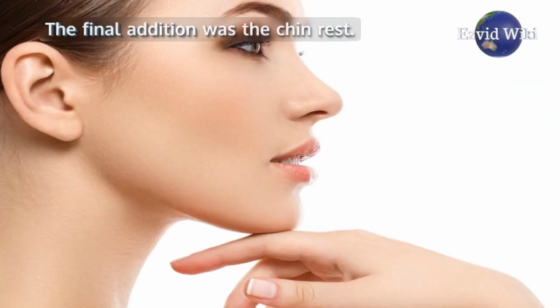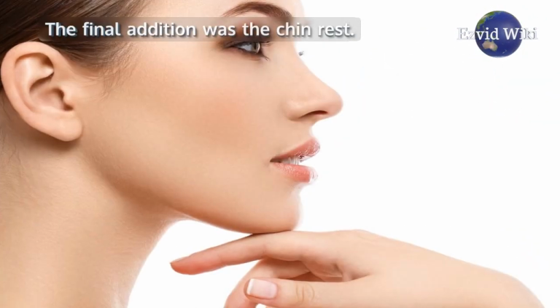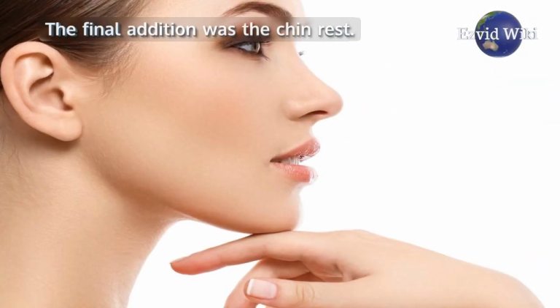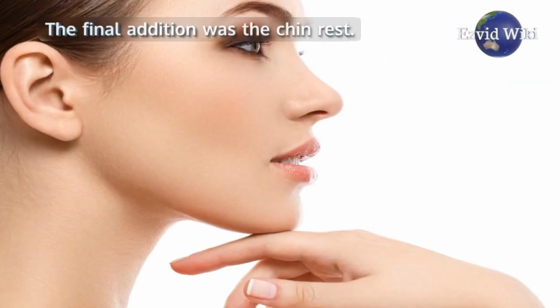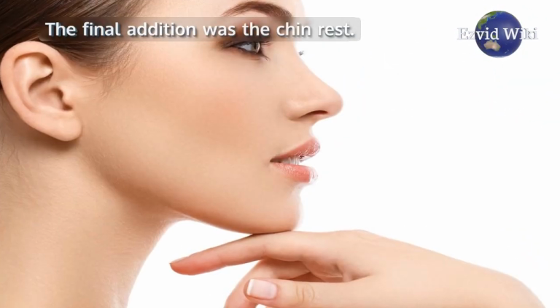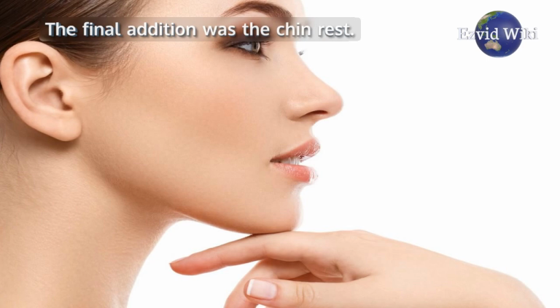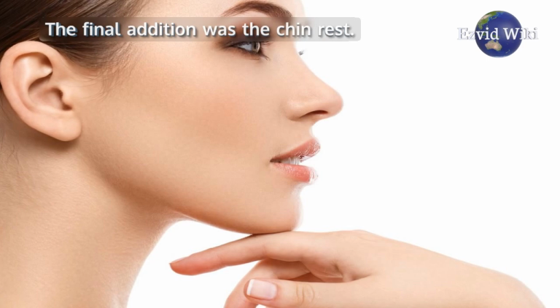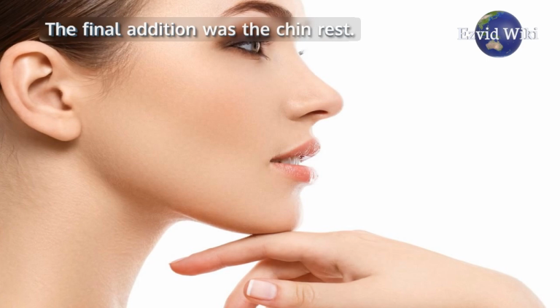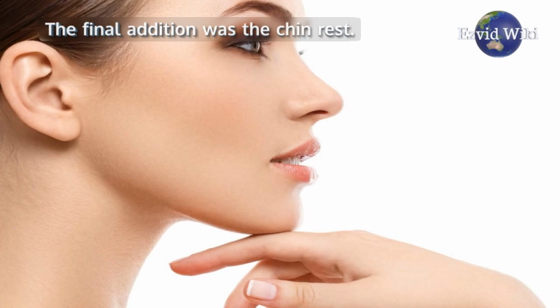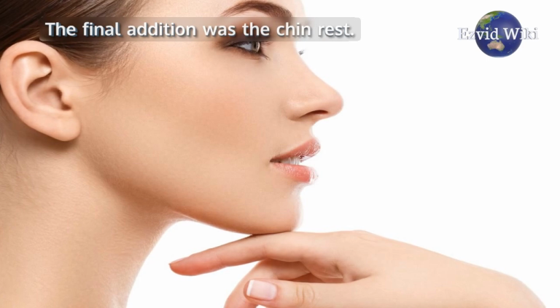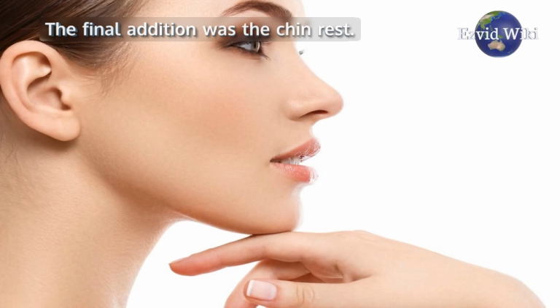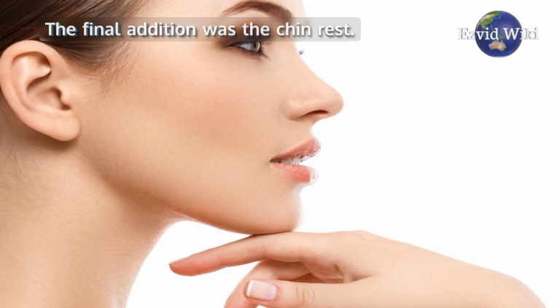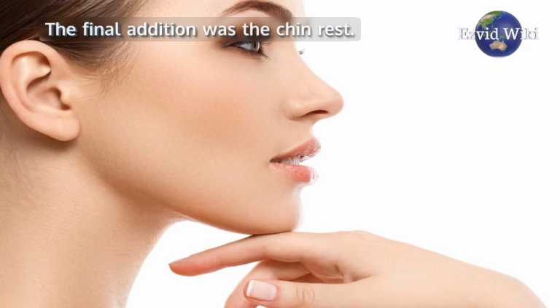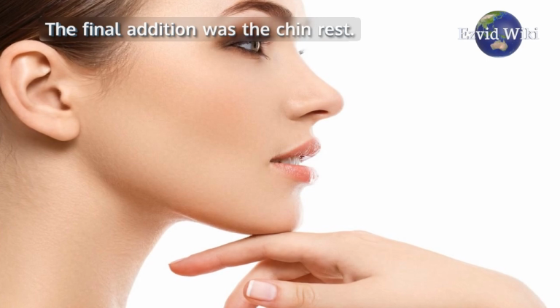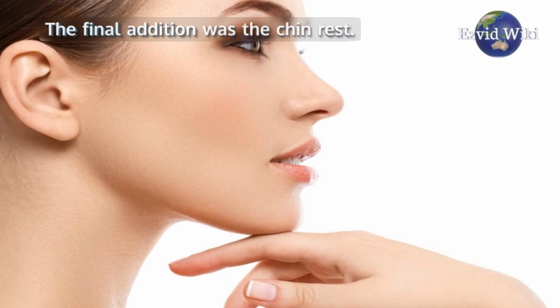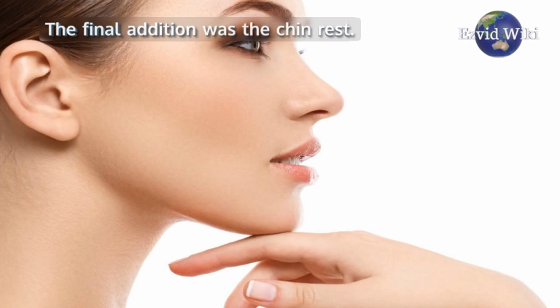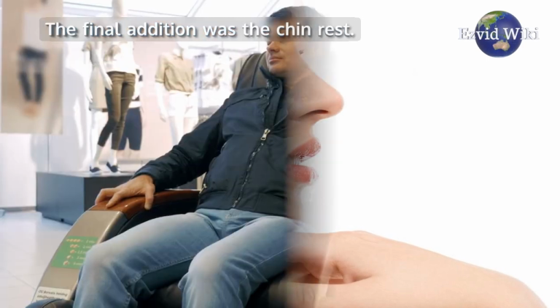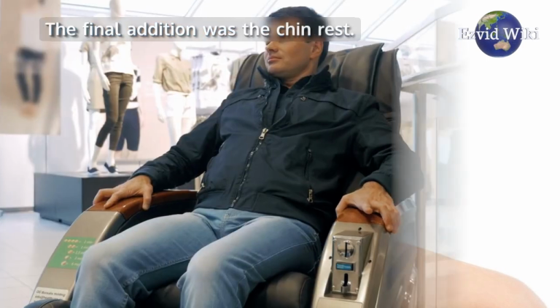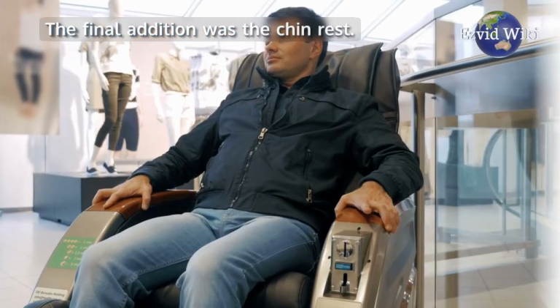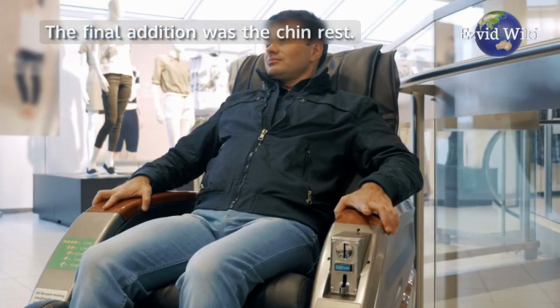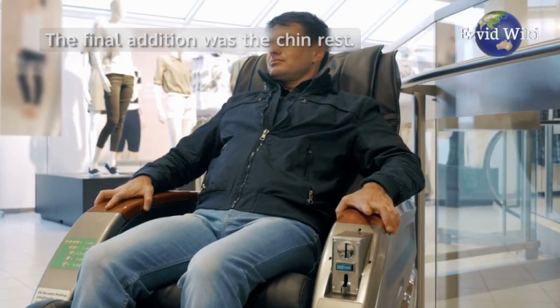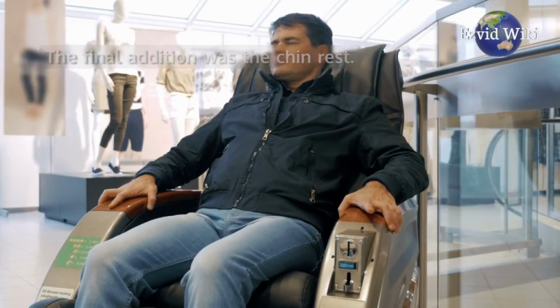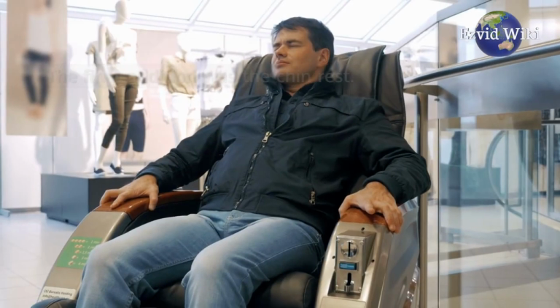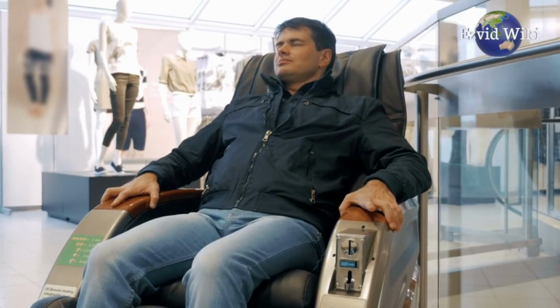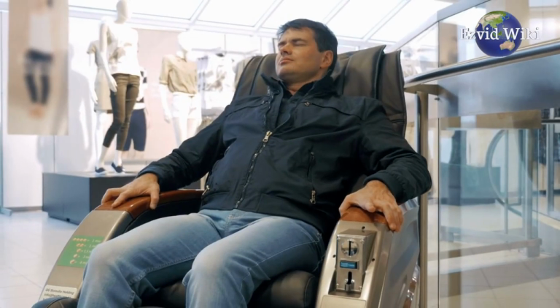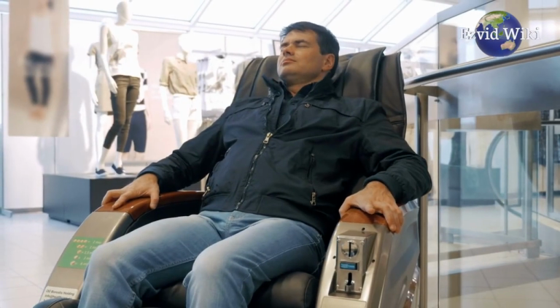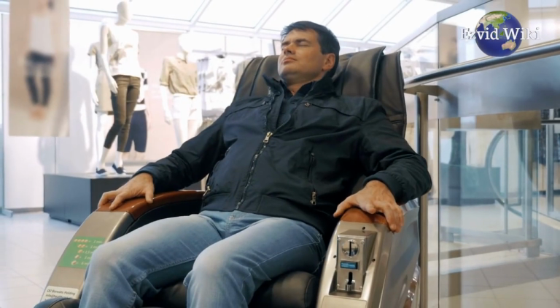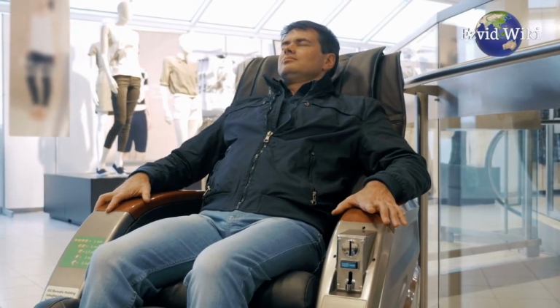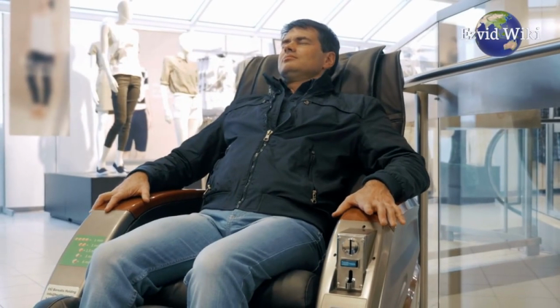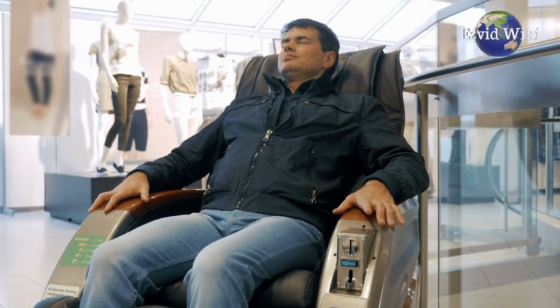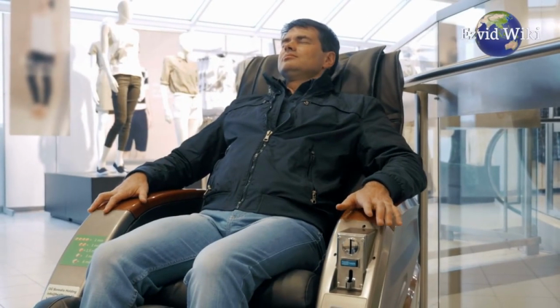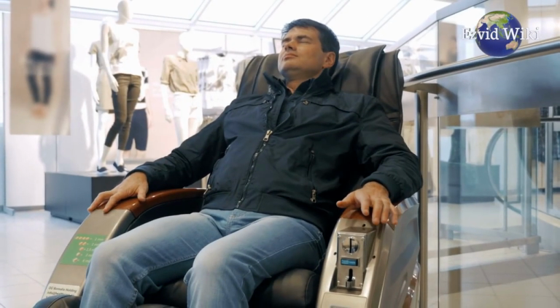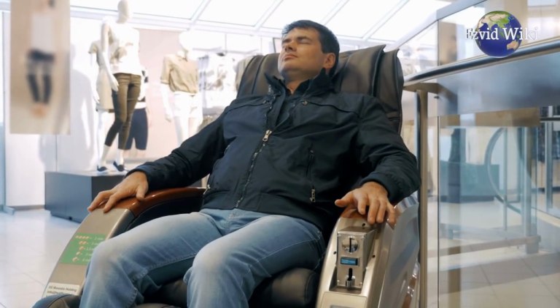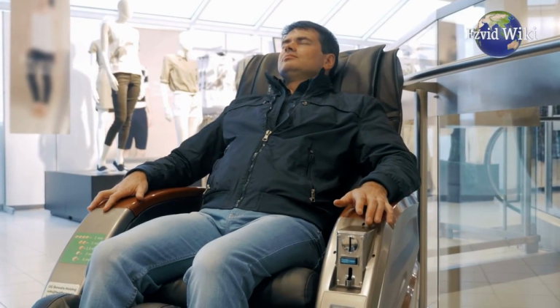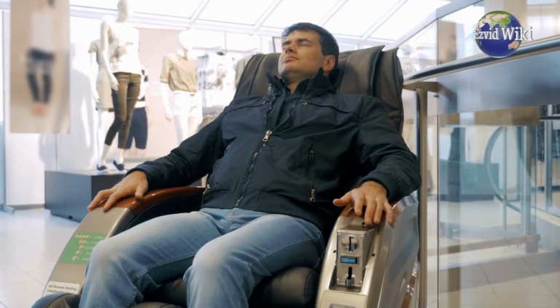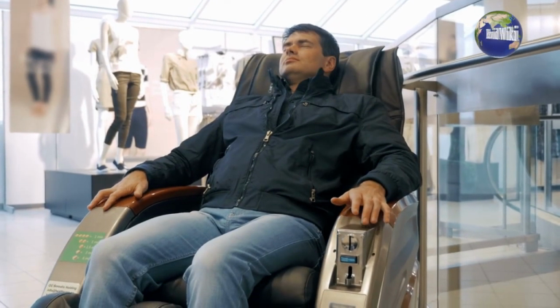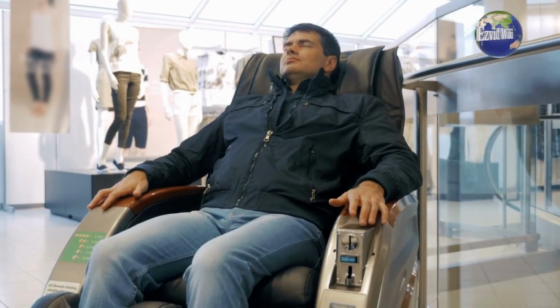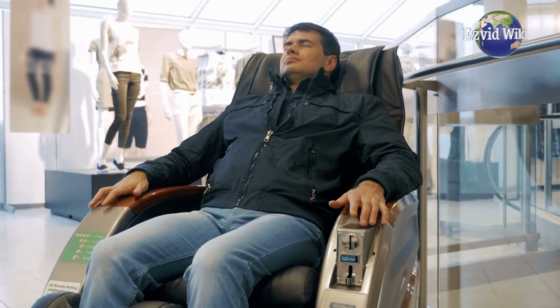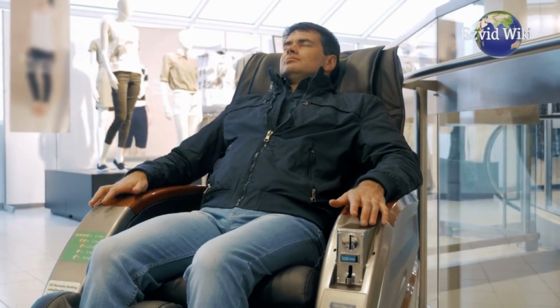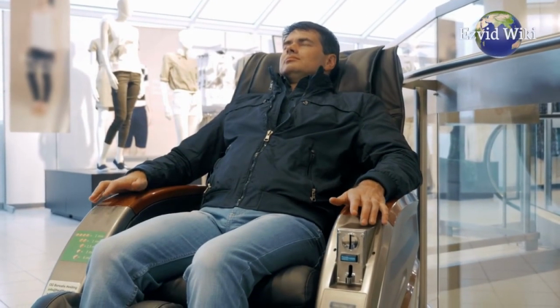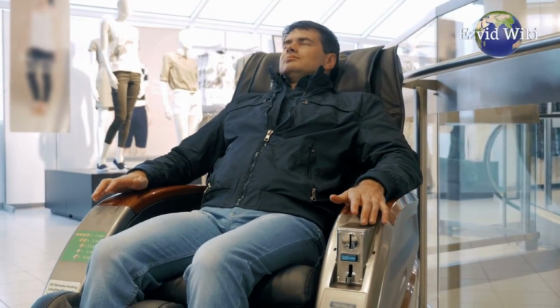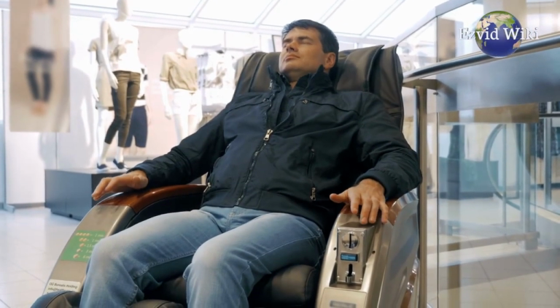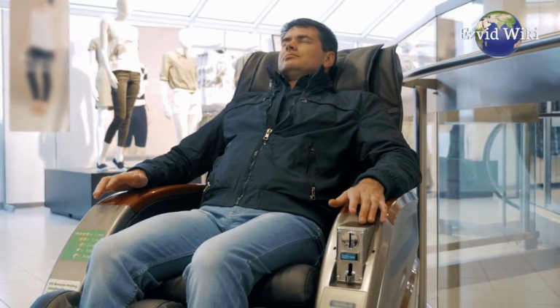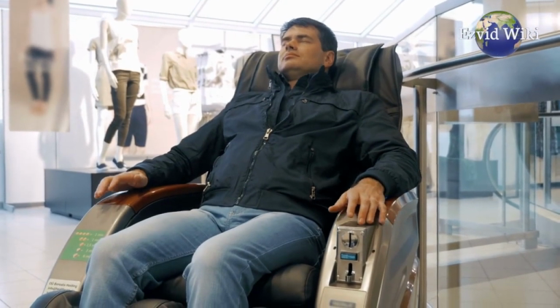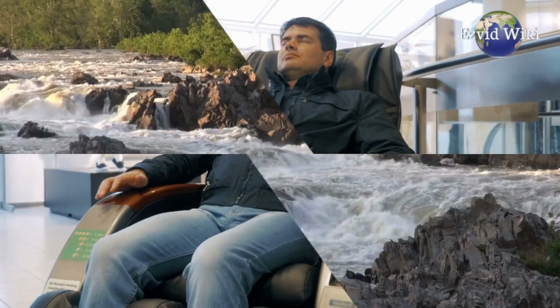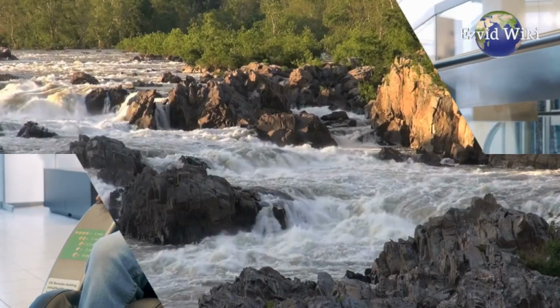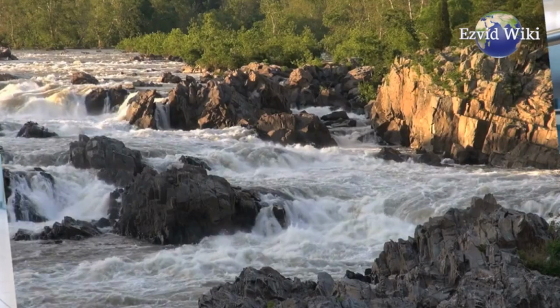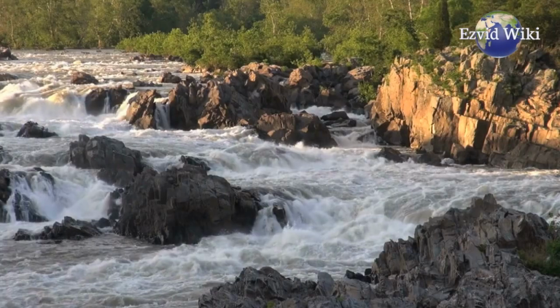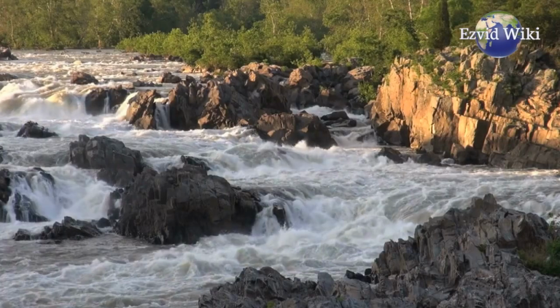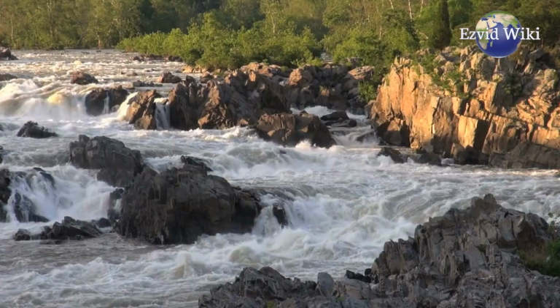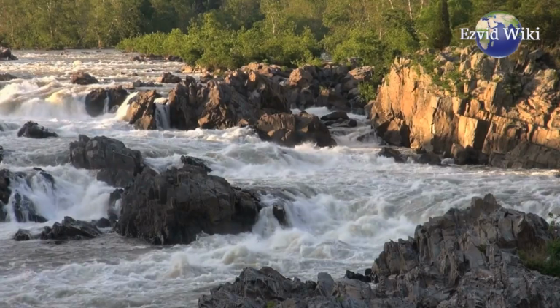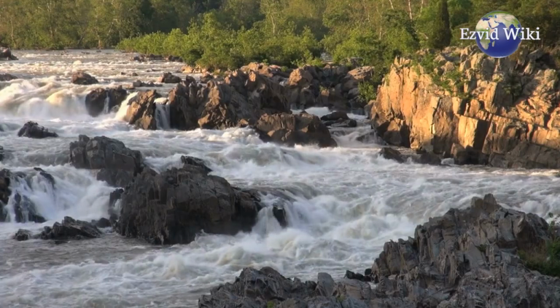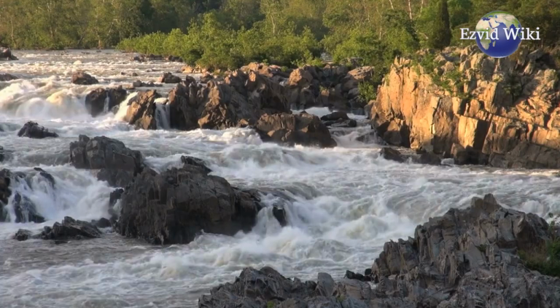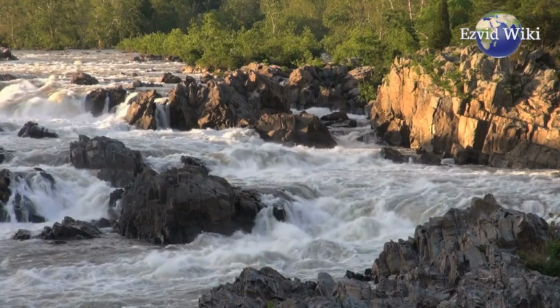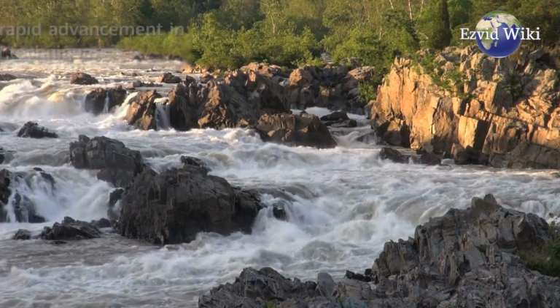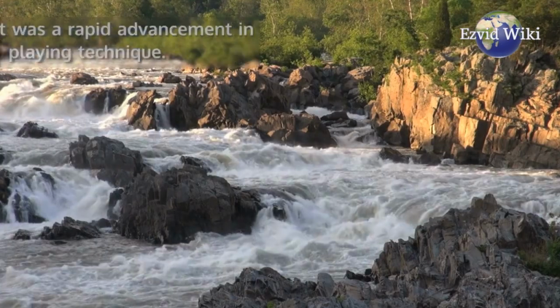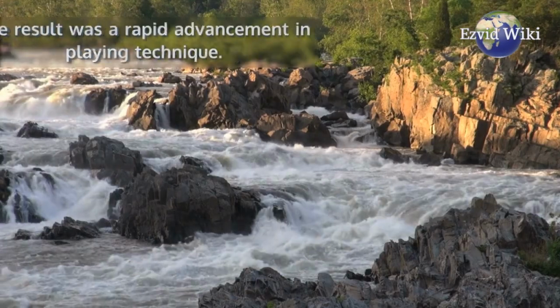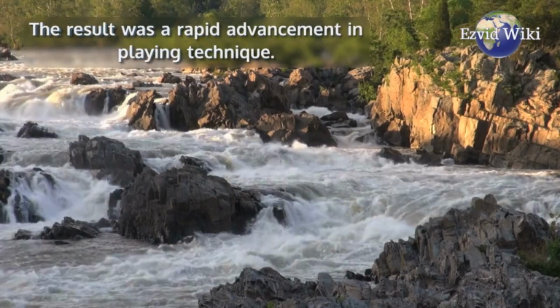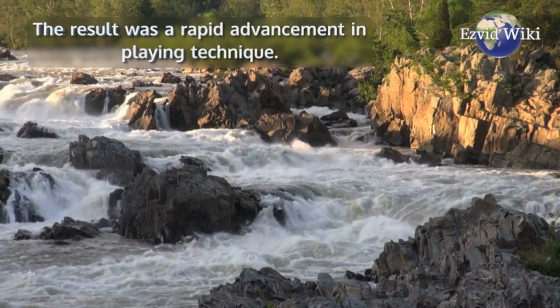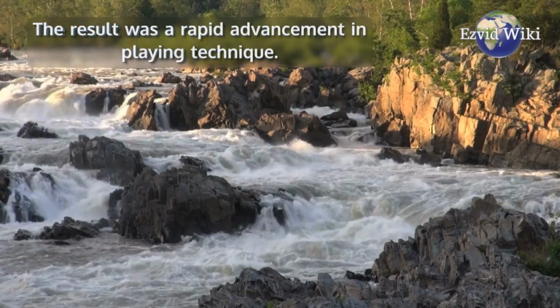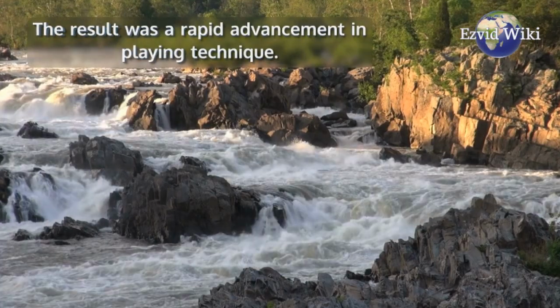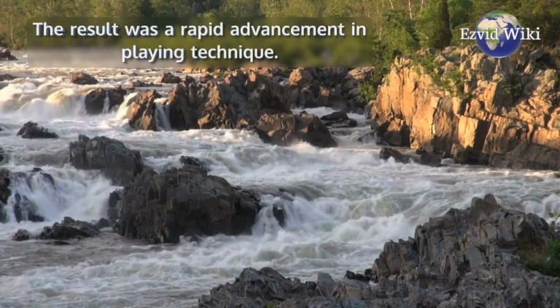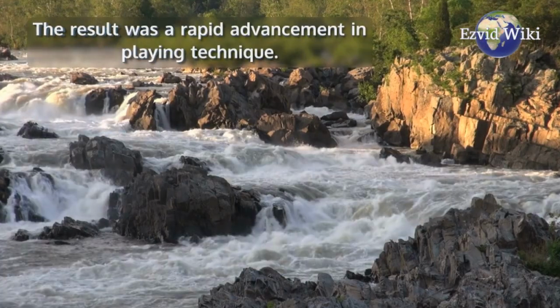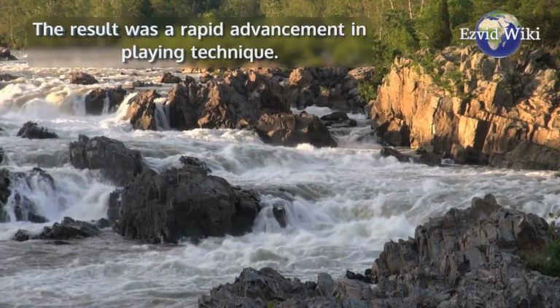The chin rest made it possible for the player to comfortably play in higher positions. The result was a rapid advancement in playing technique.